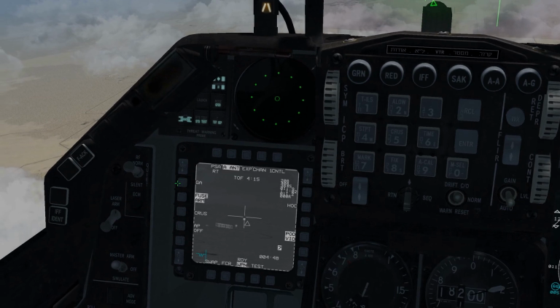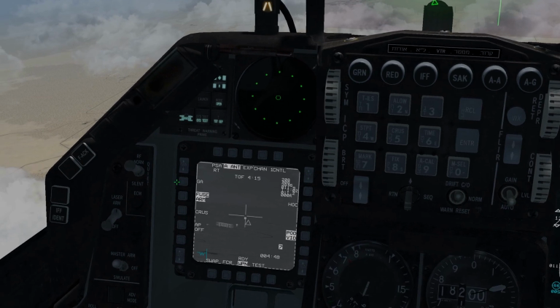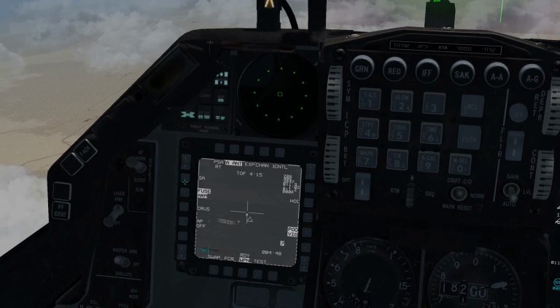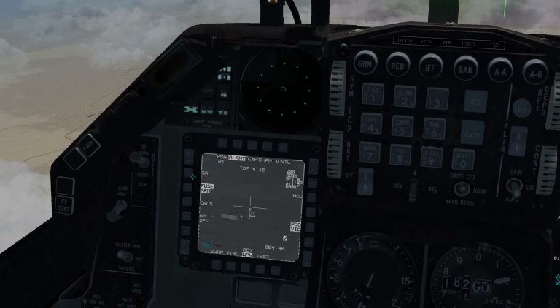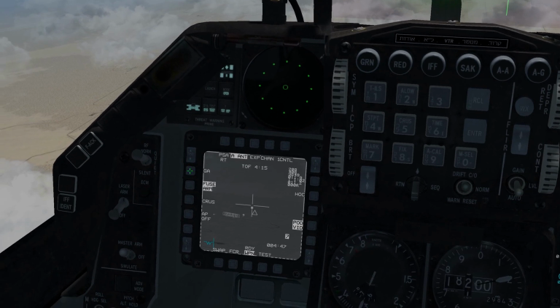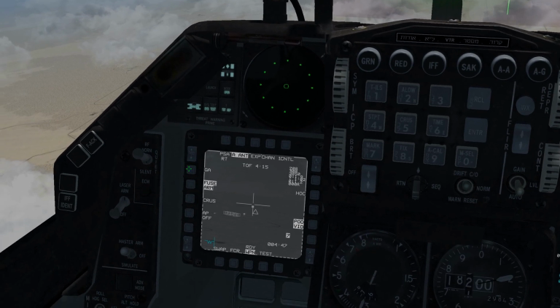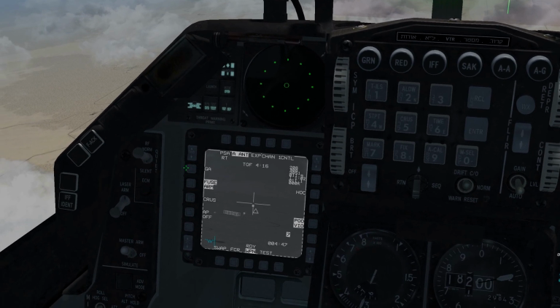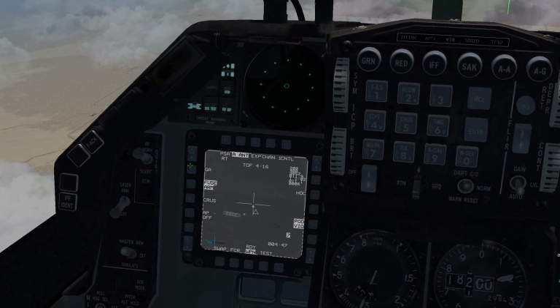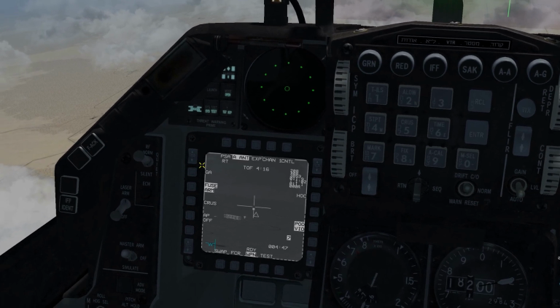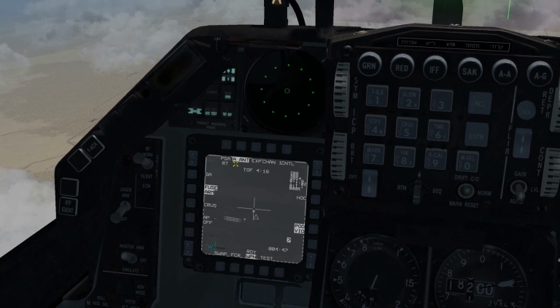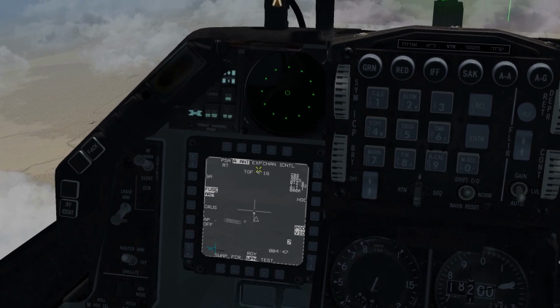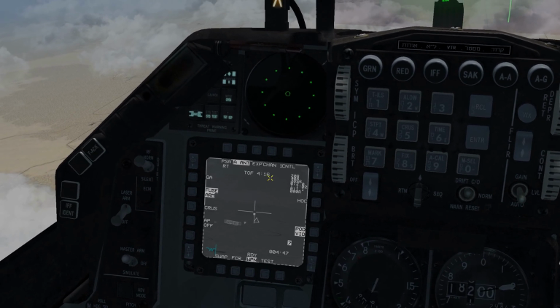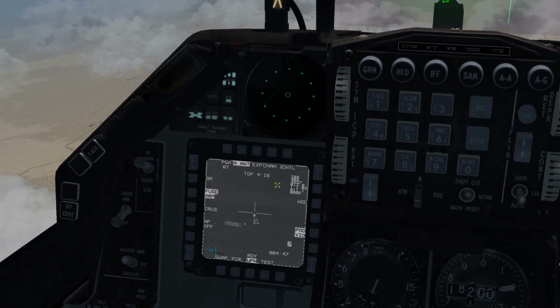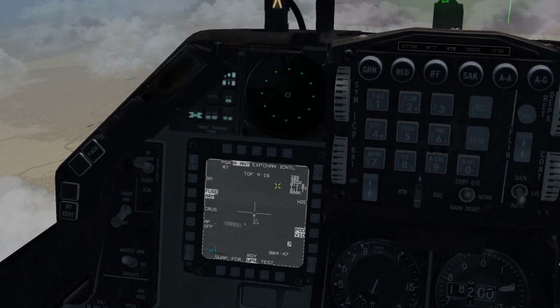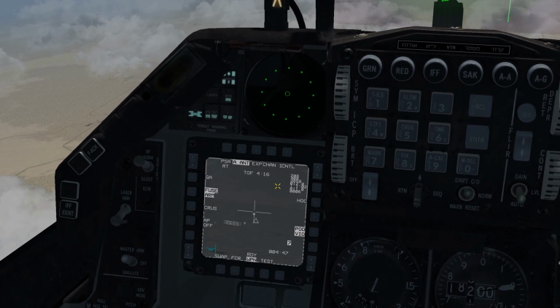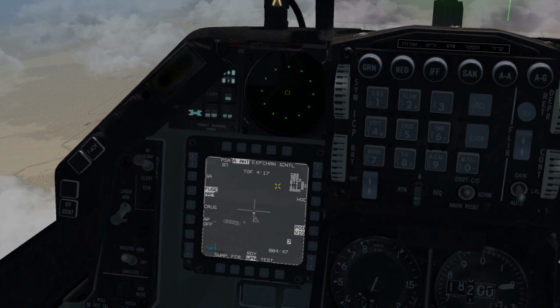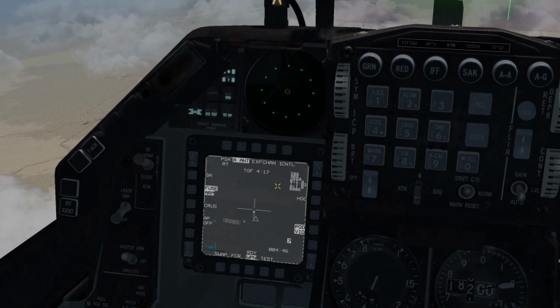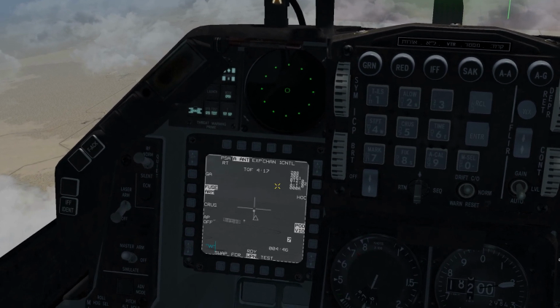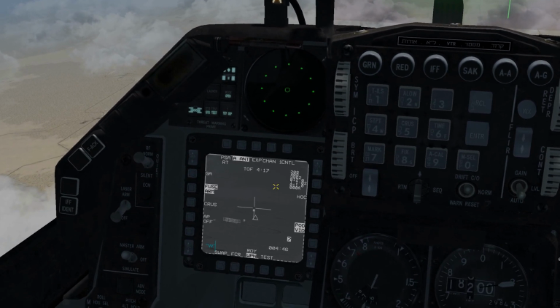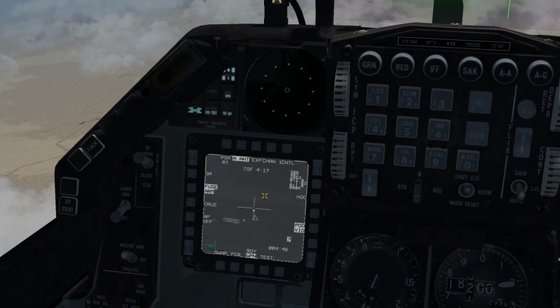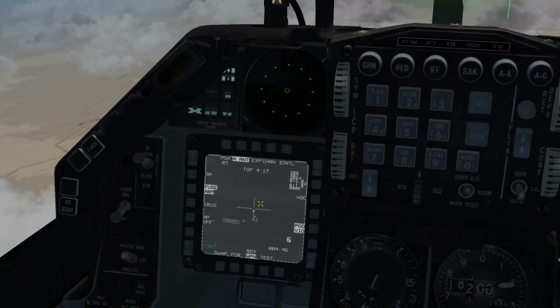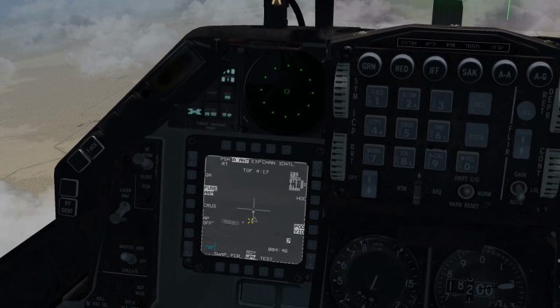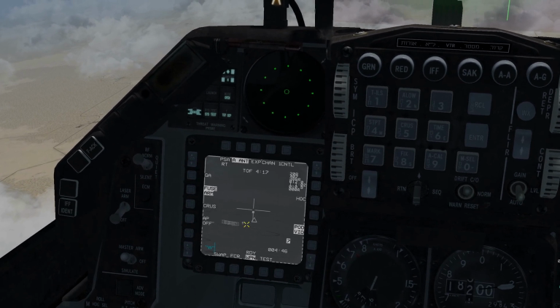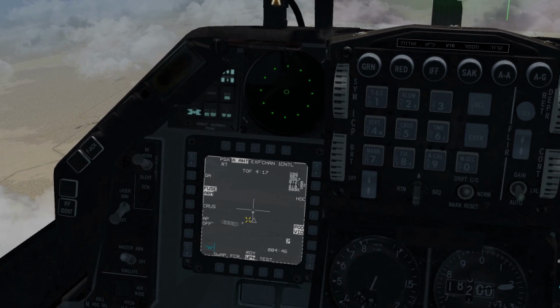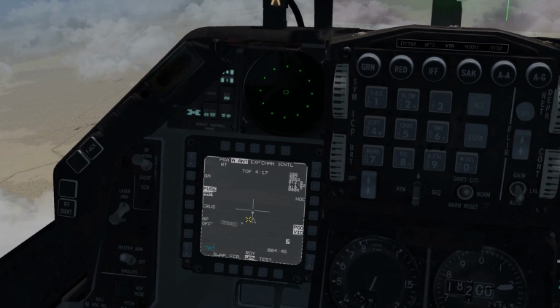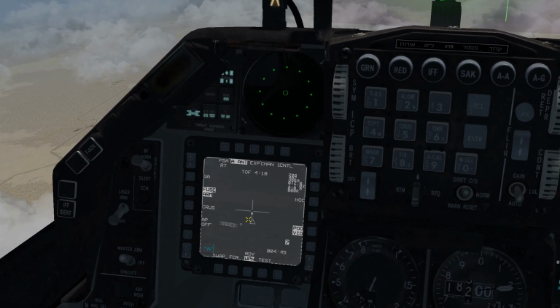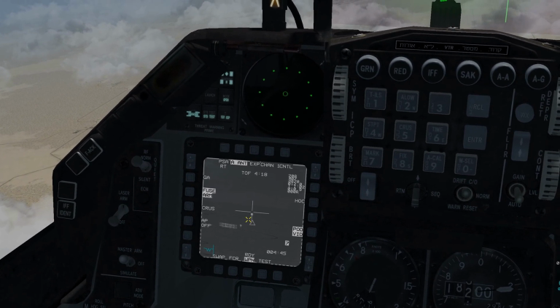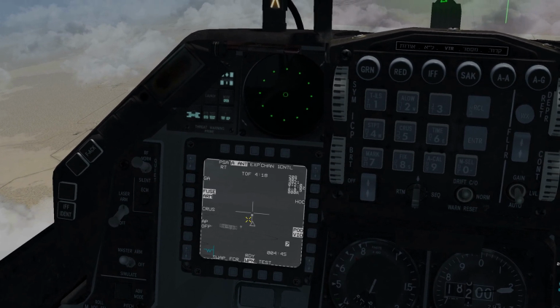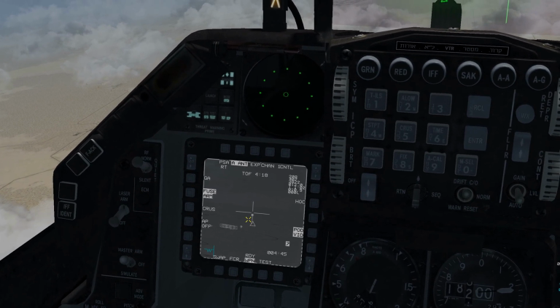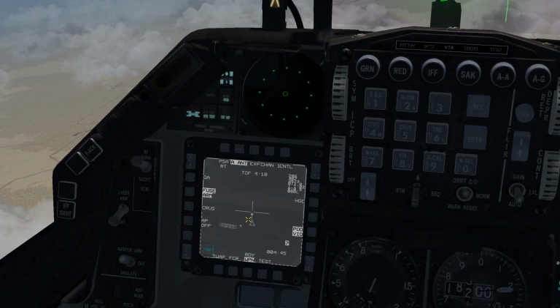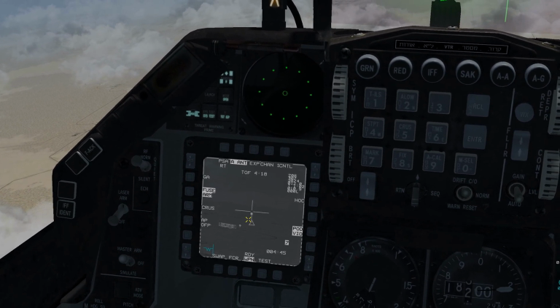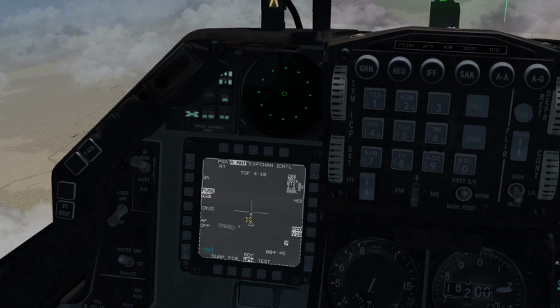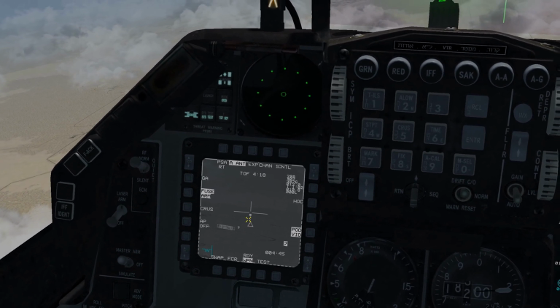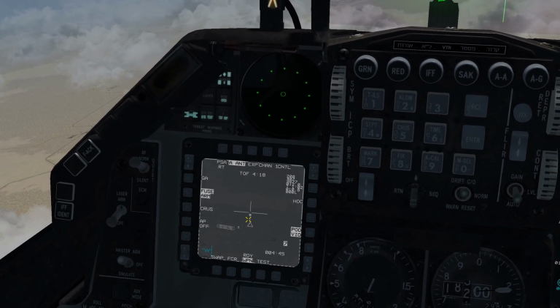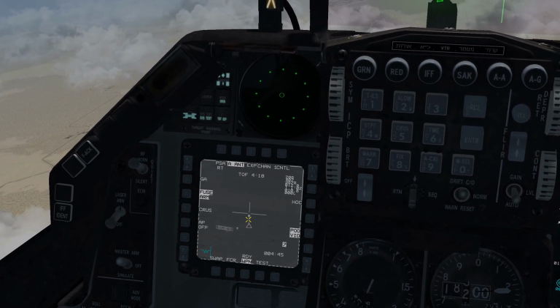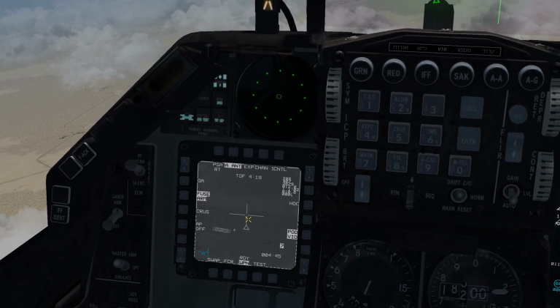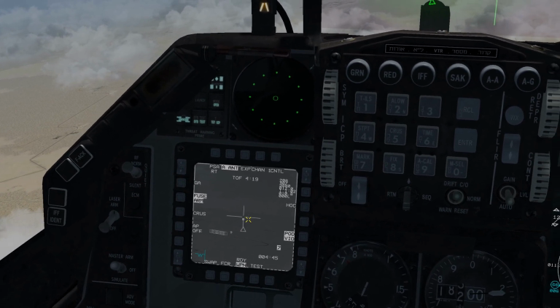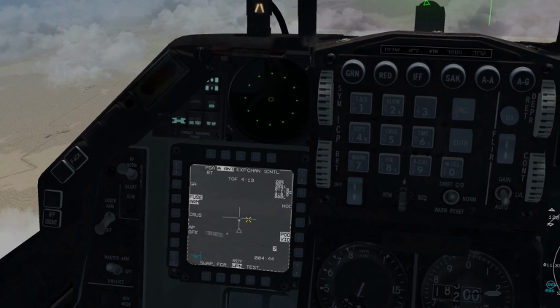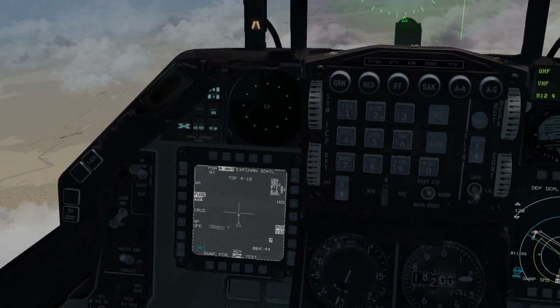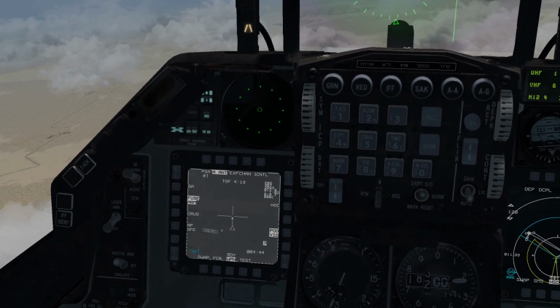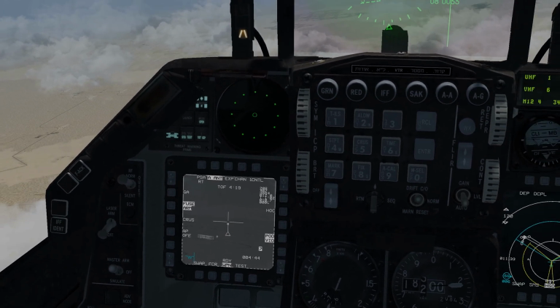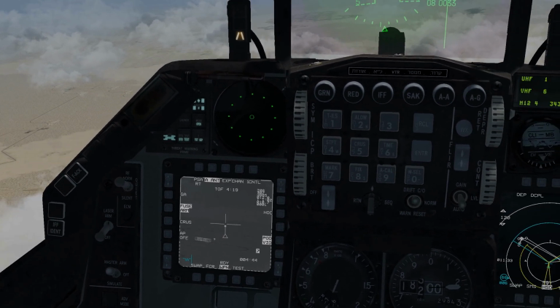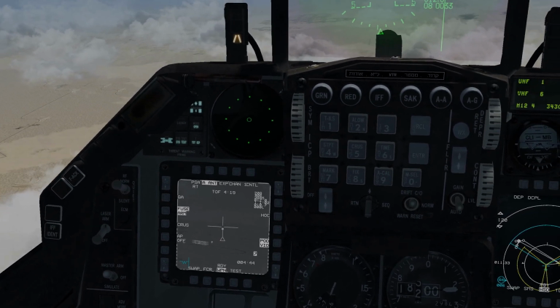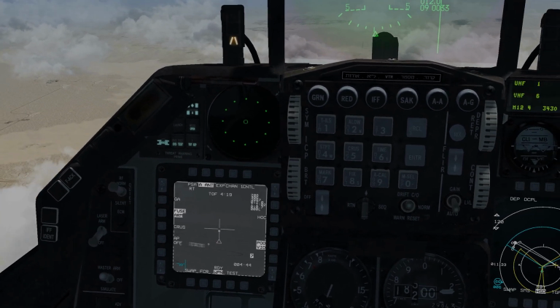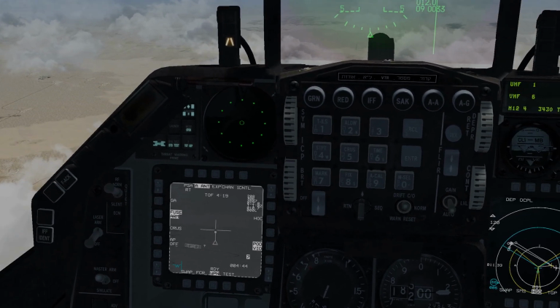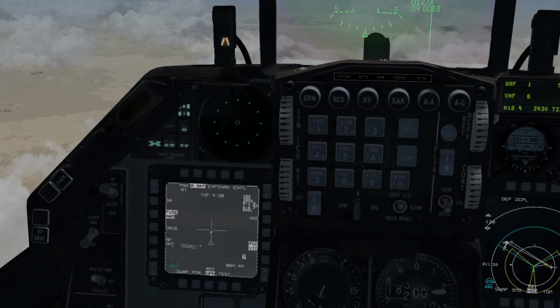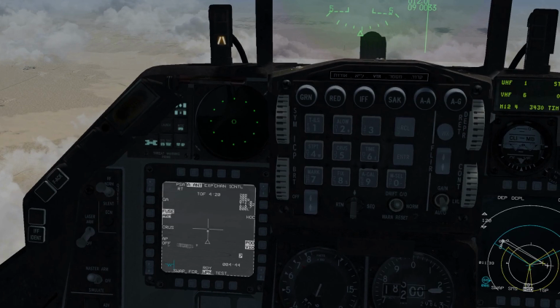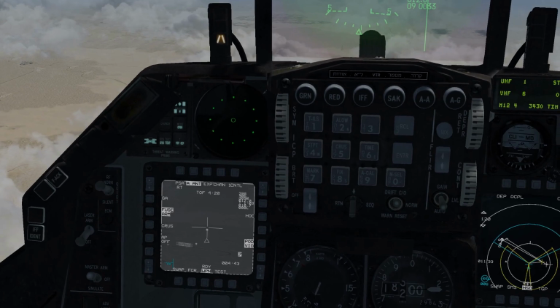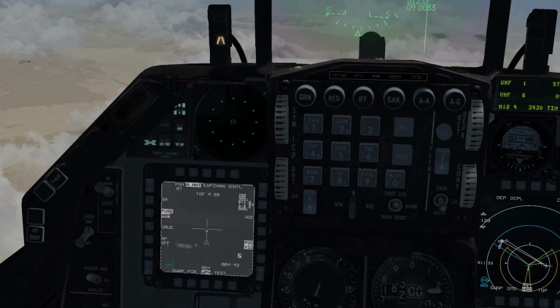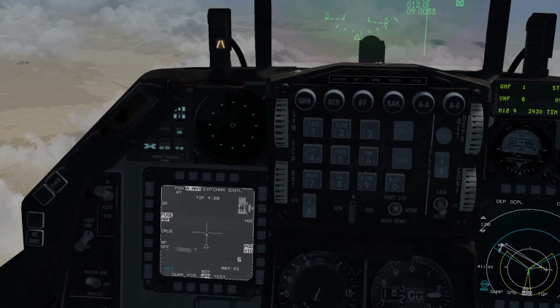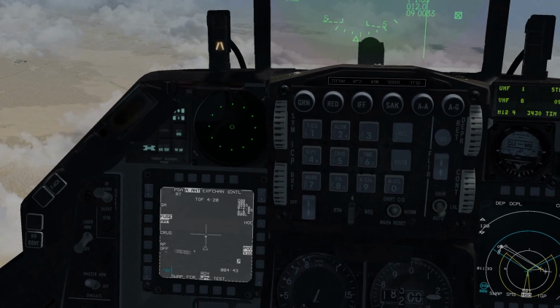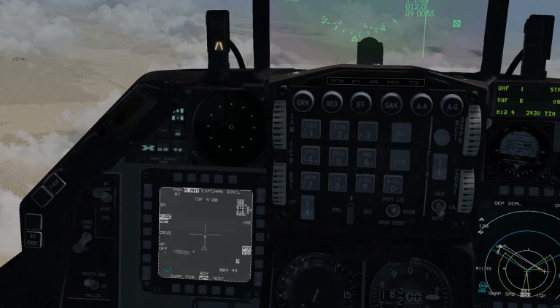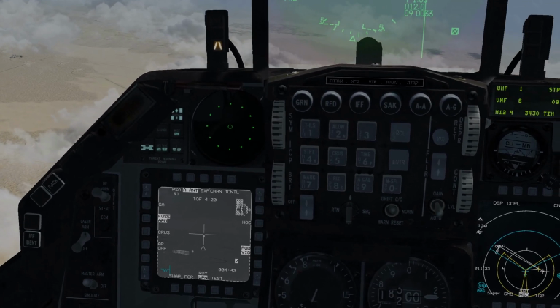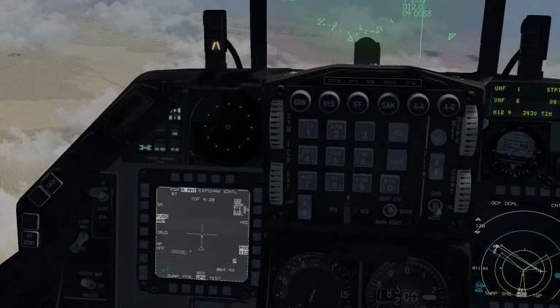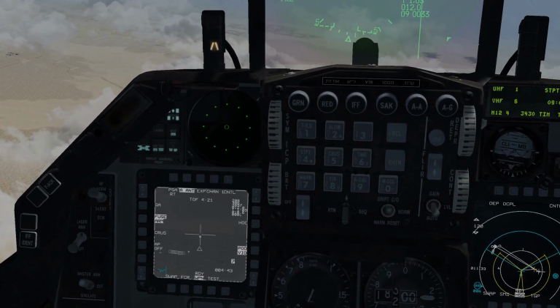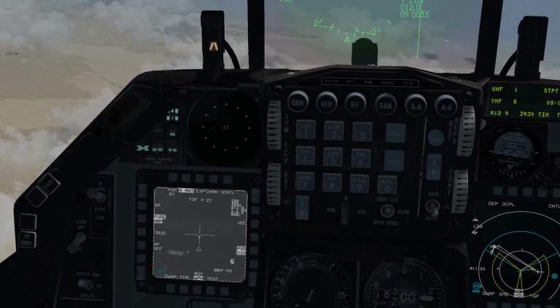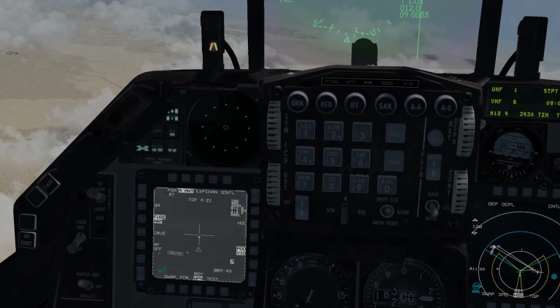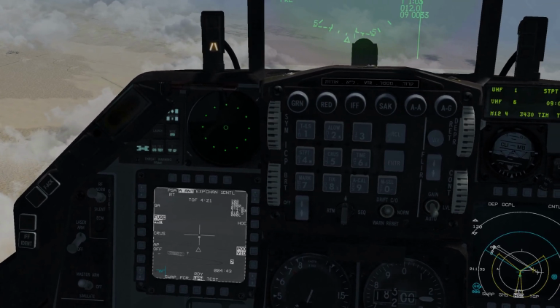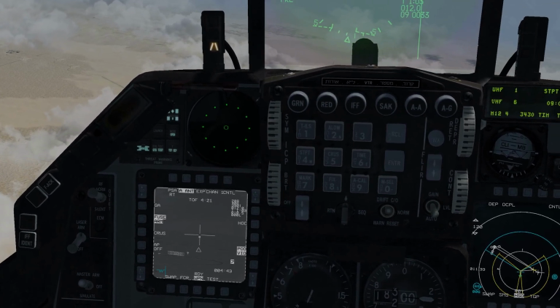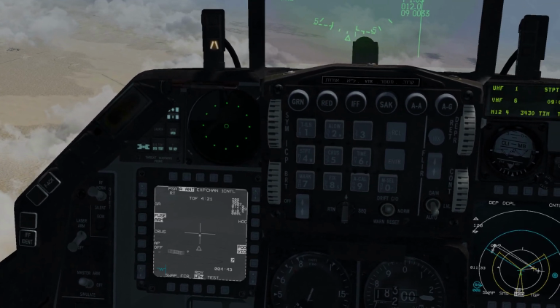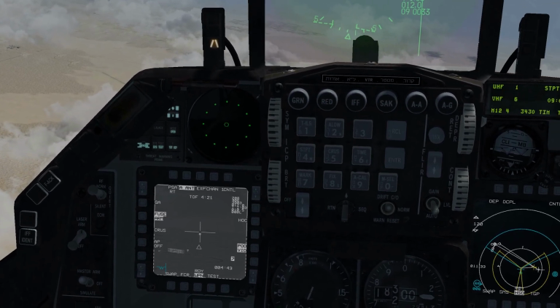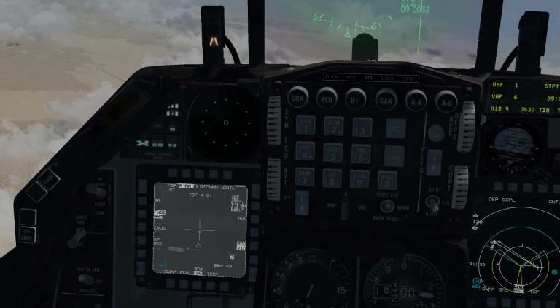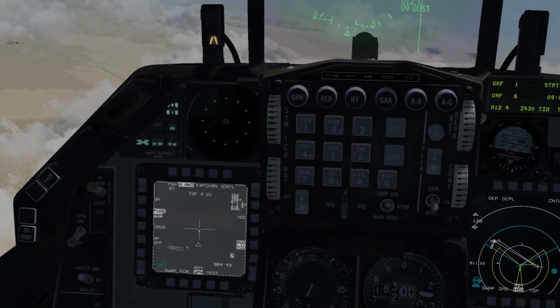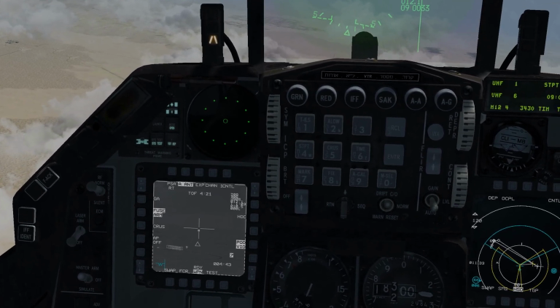If you hit GA at the top, it goes into go-around mode and the missile will fly away from the target and come back towards it so you get a better view. We're not going to go over that in this tutorial.